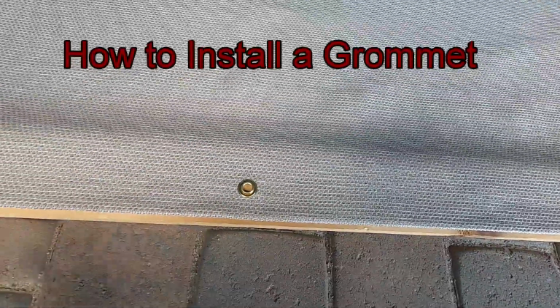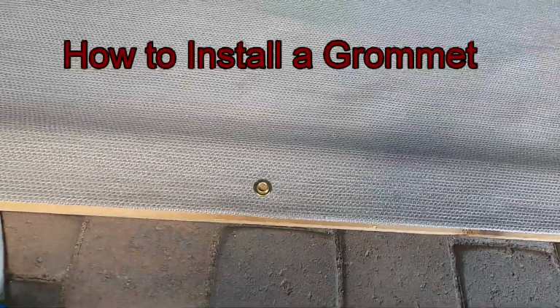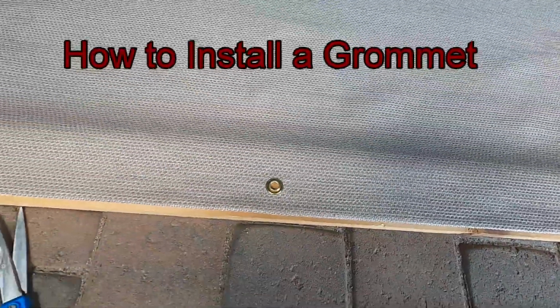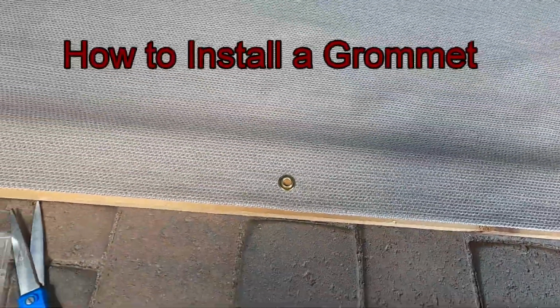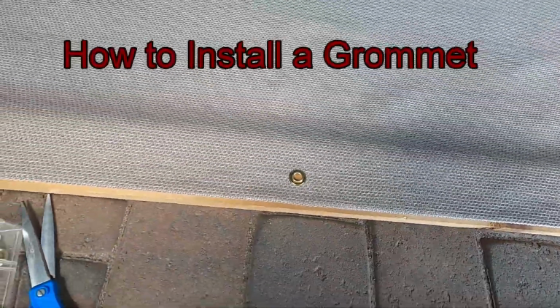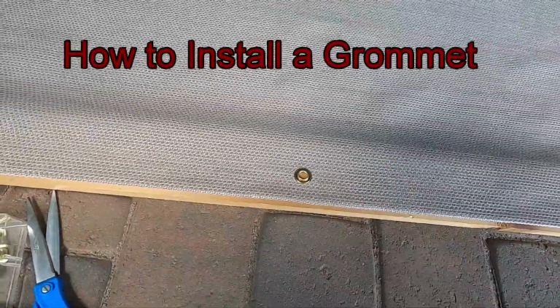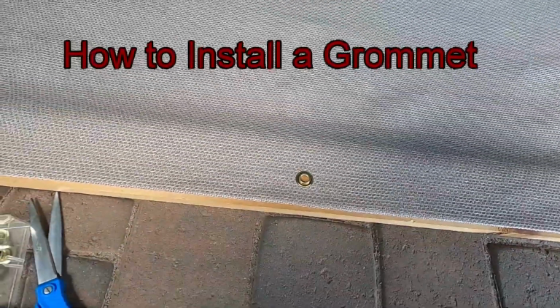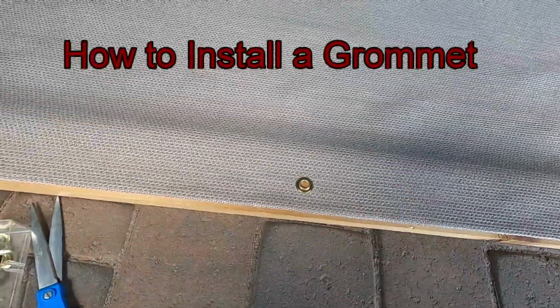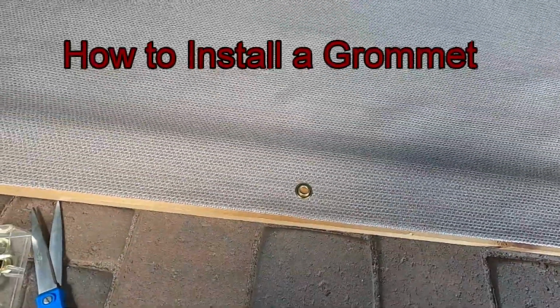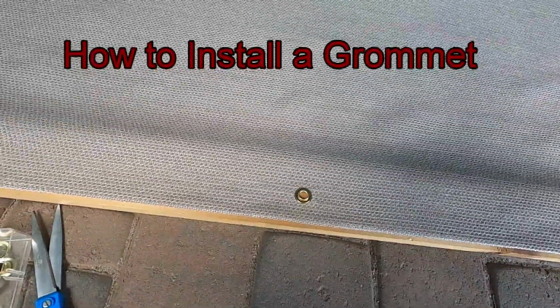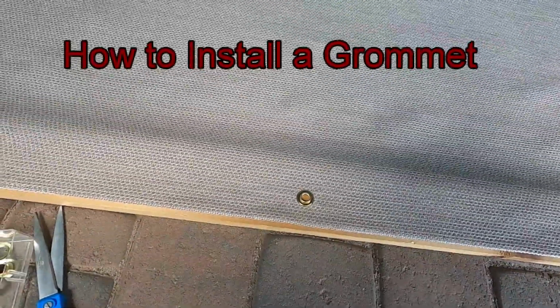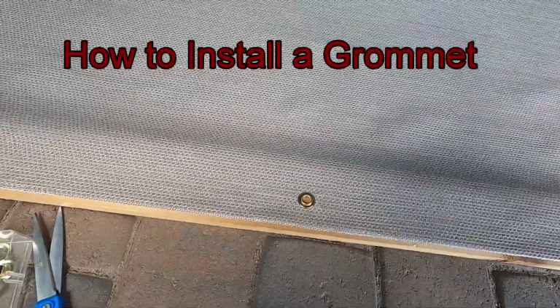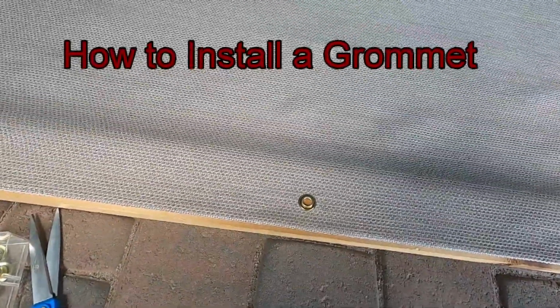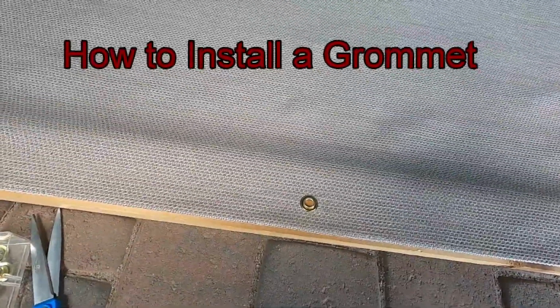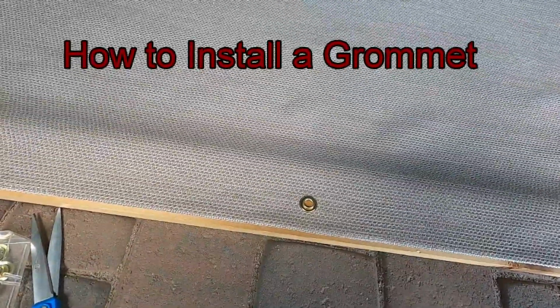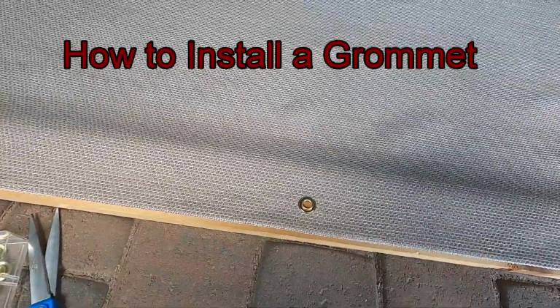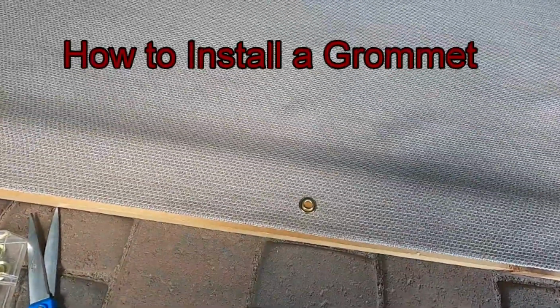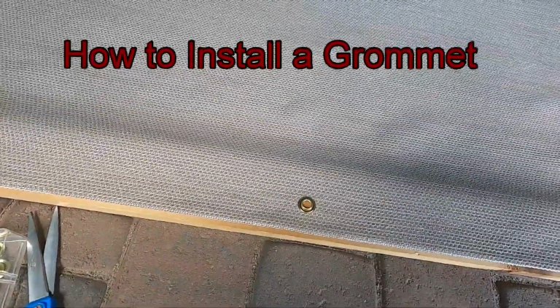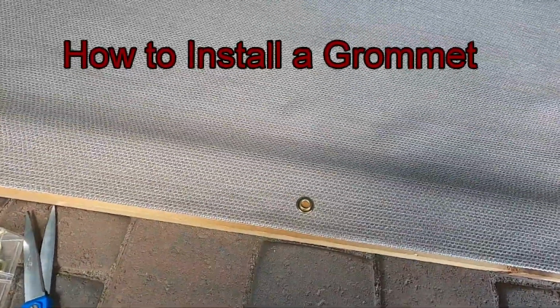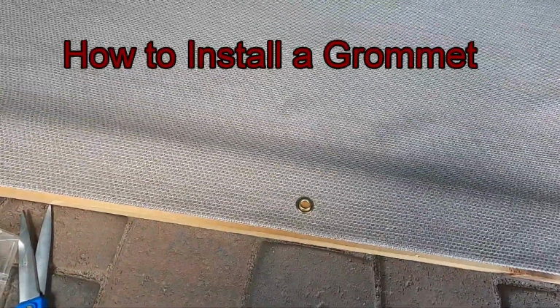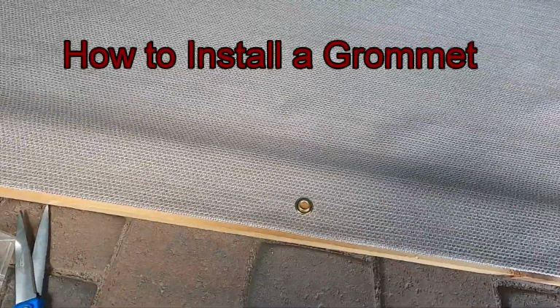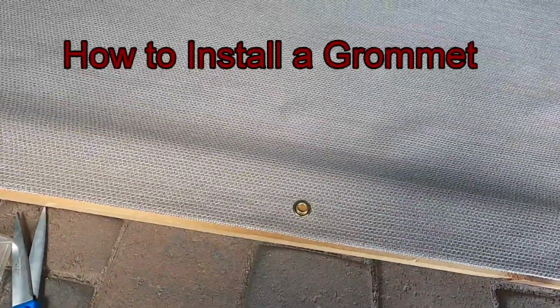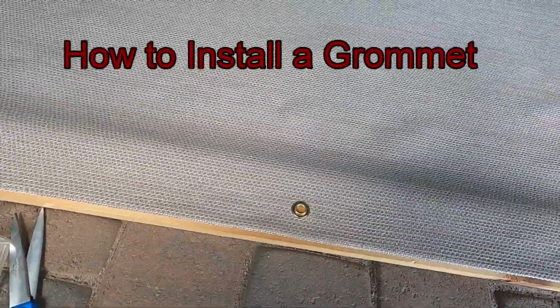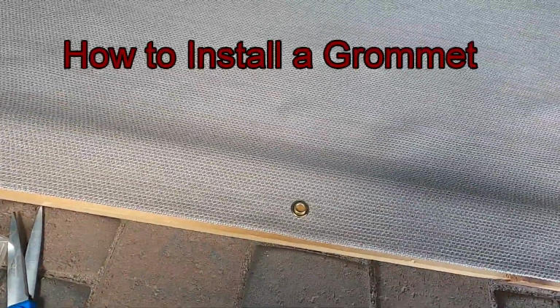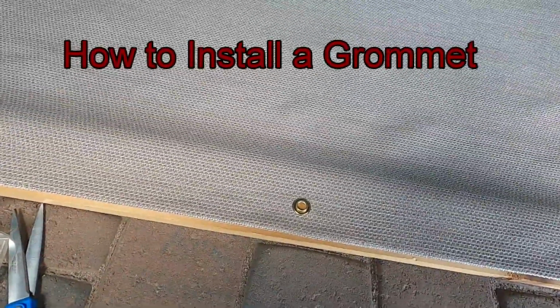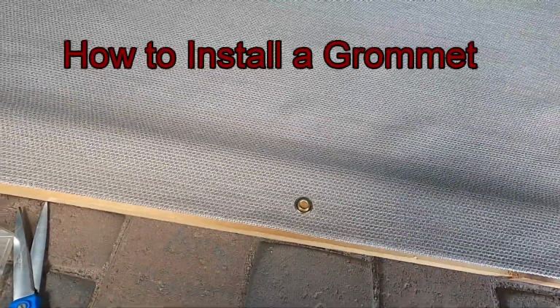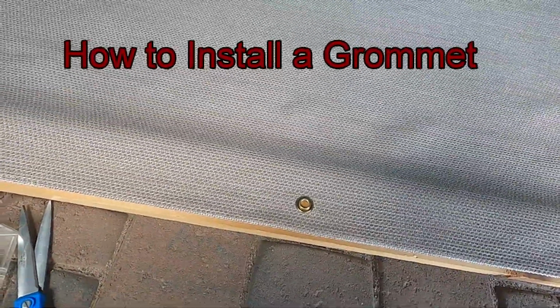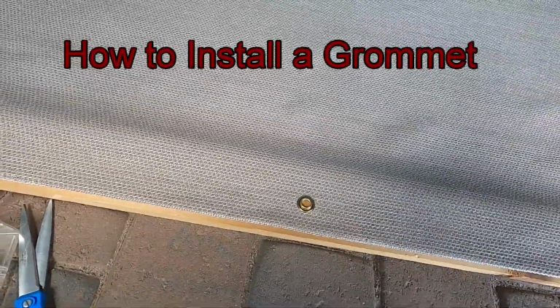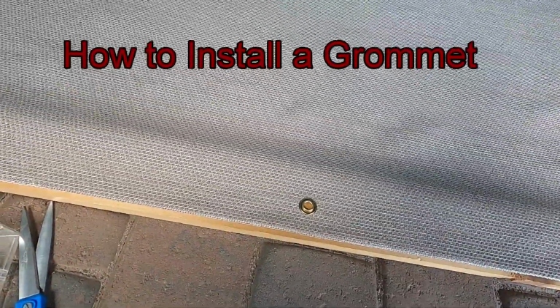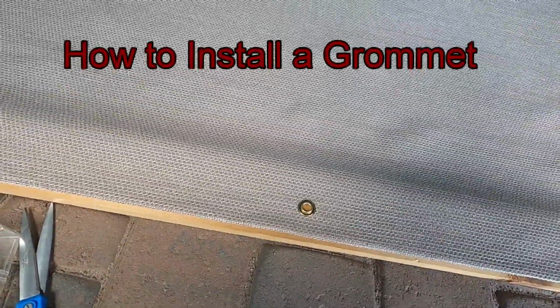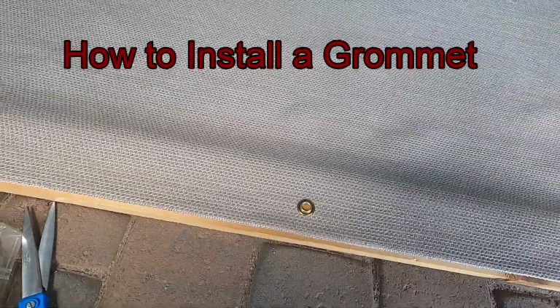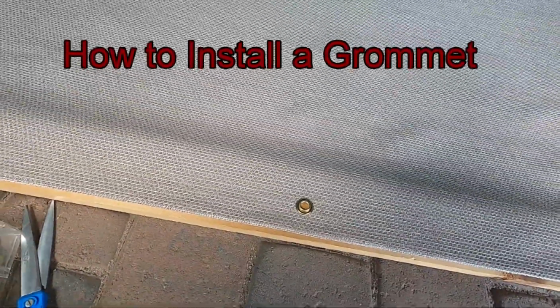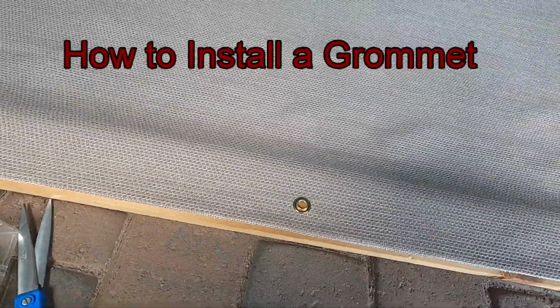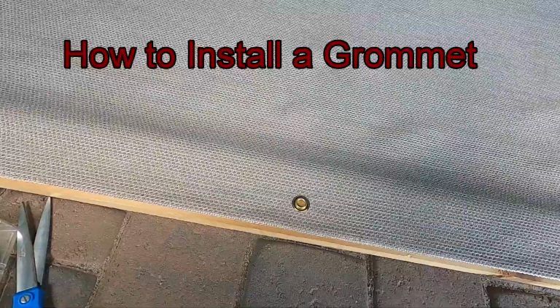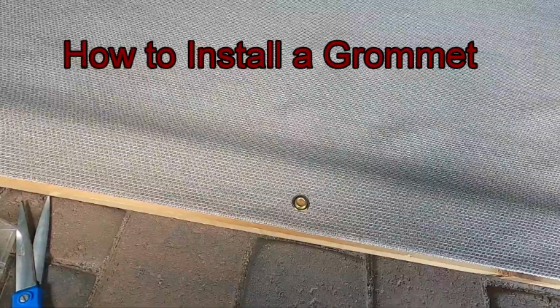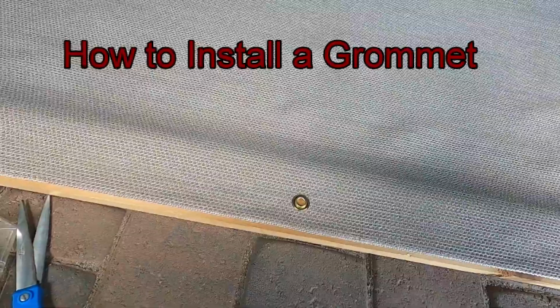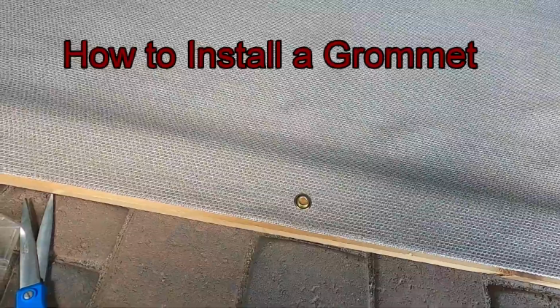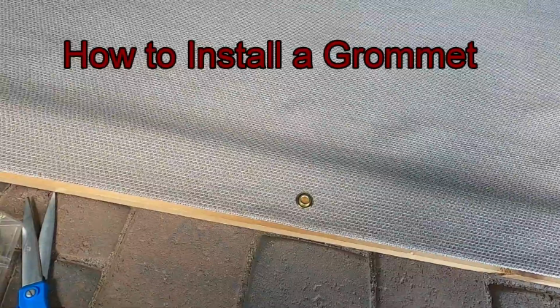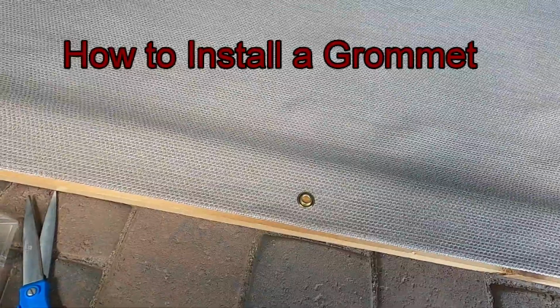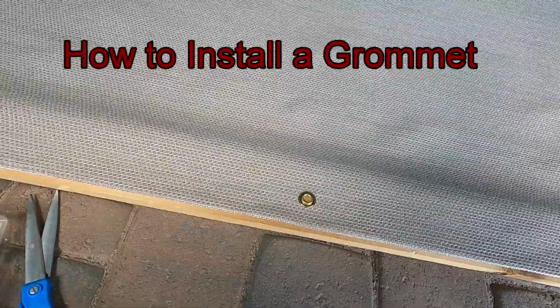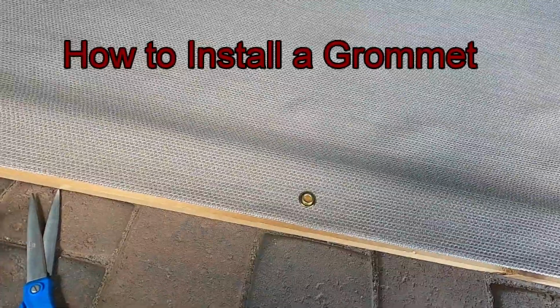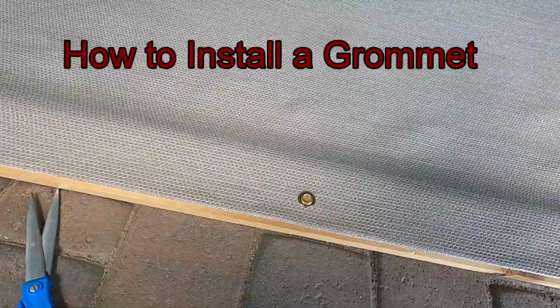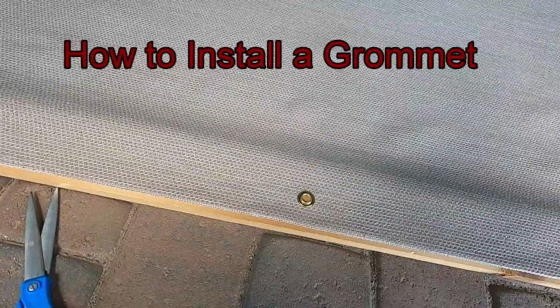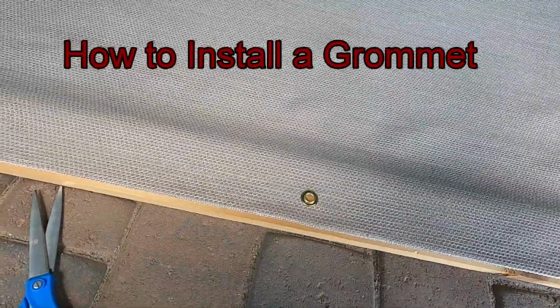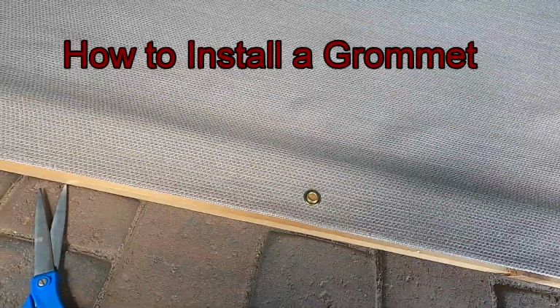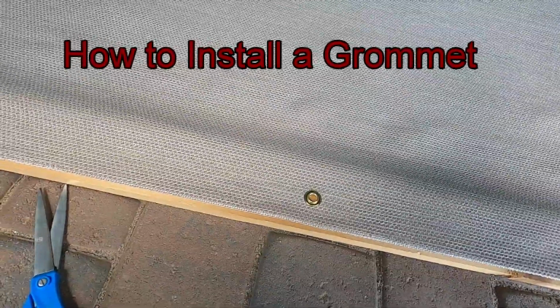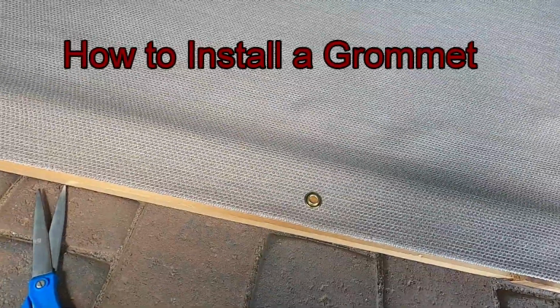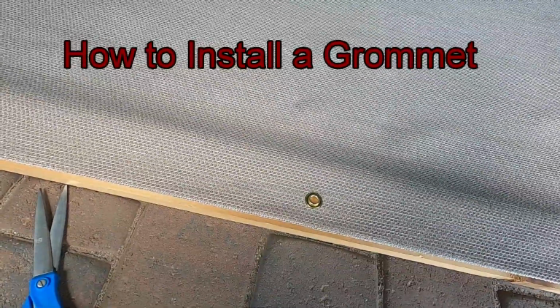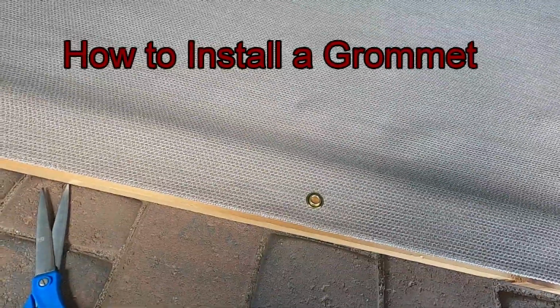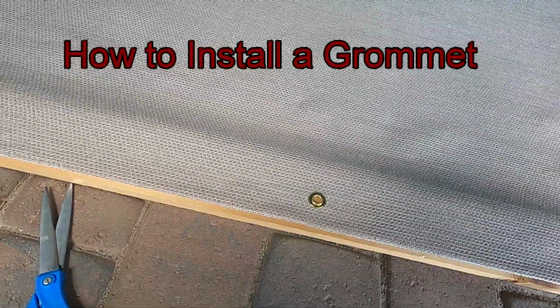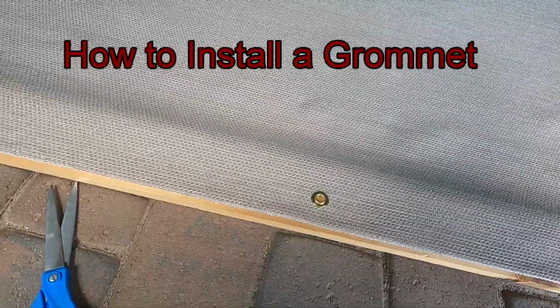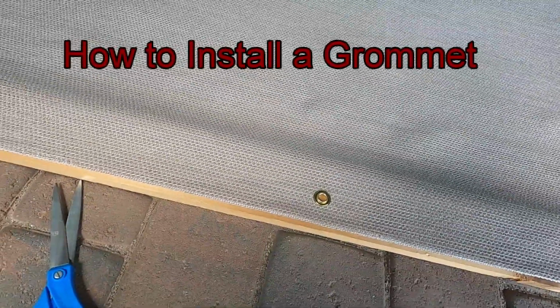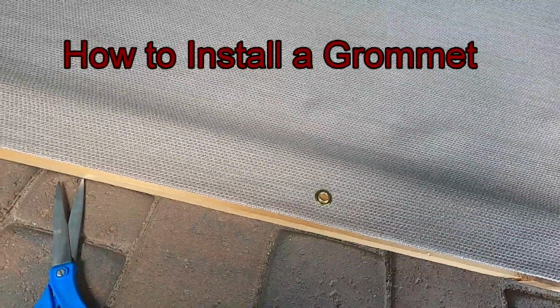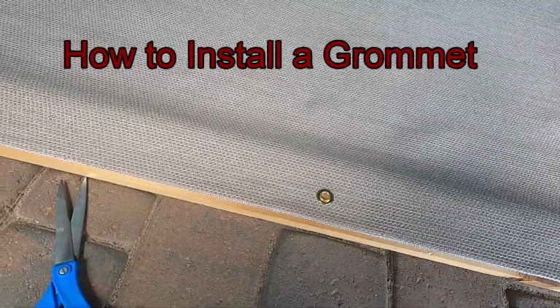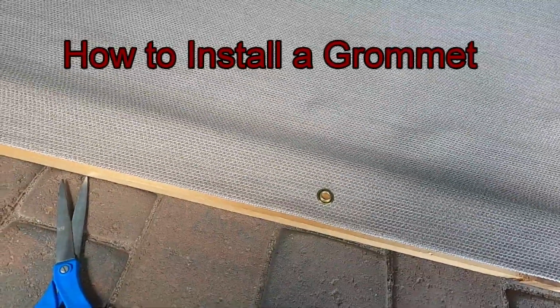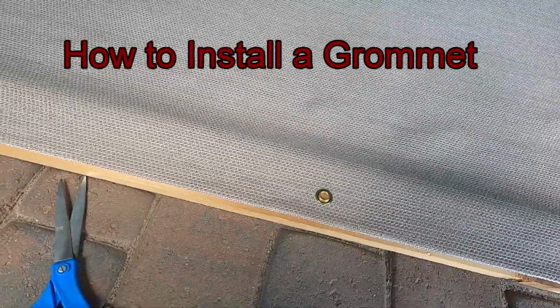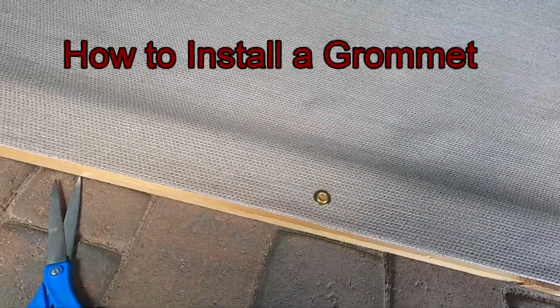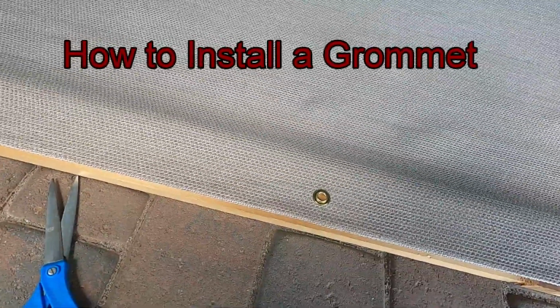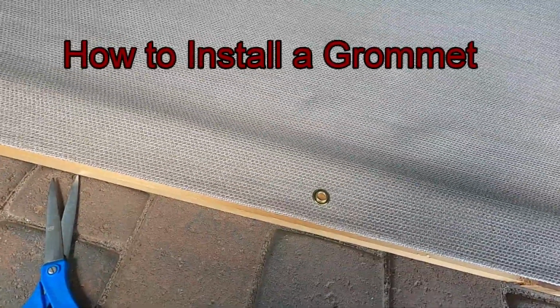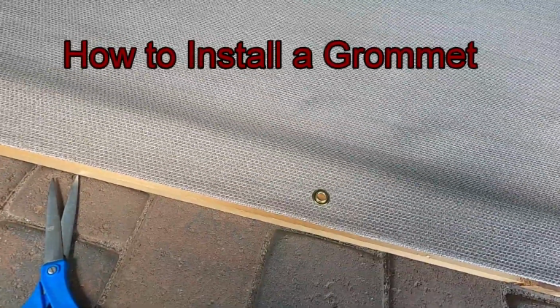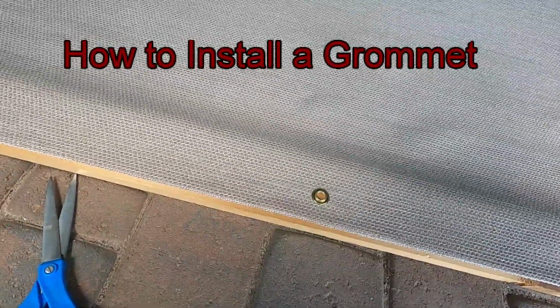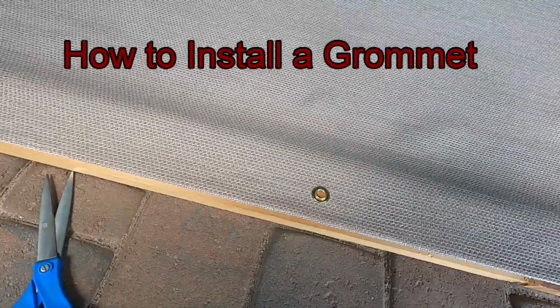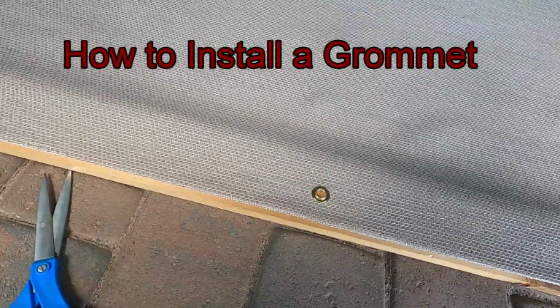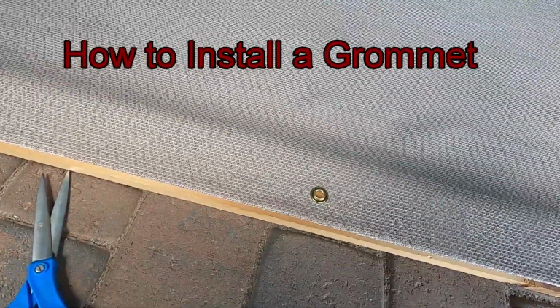Hey everyone, this is Mike from Mike's Do Yourself. Today I want to show you how to do a grommet and I have a grommet kit here.